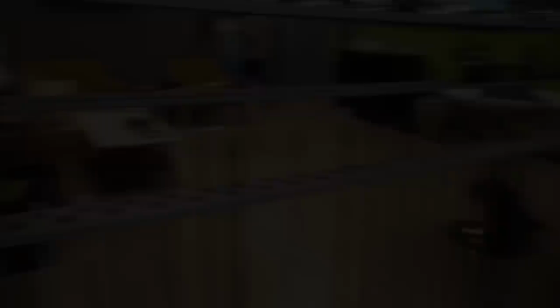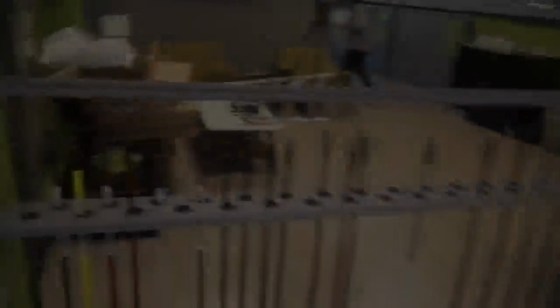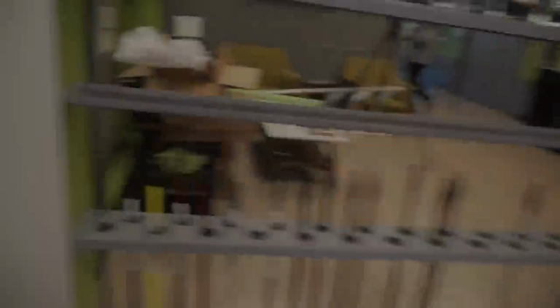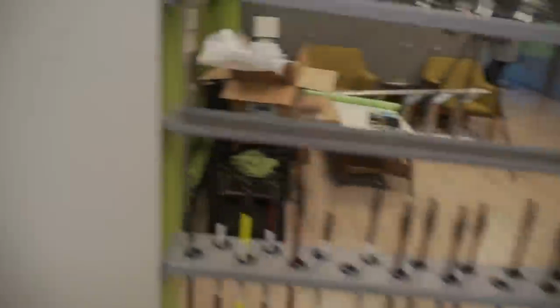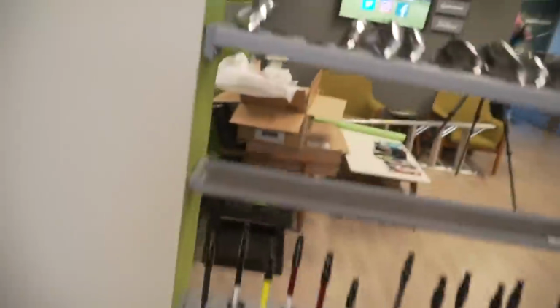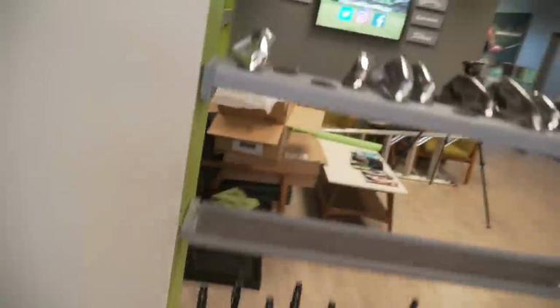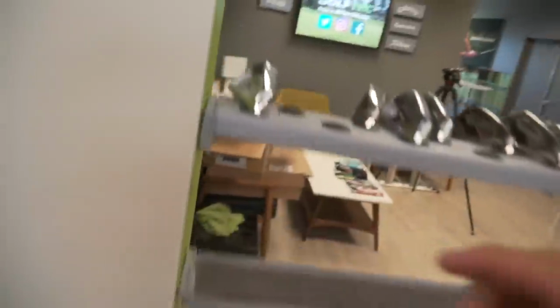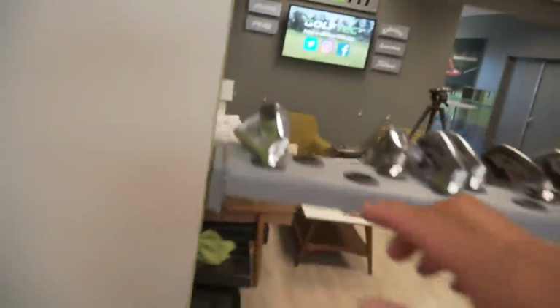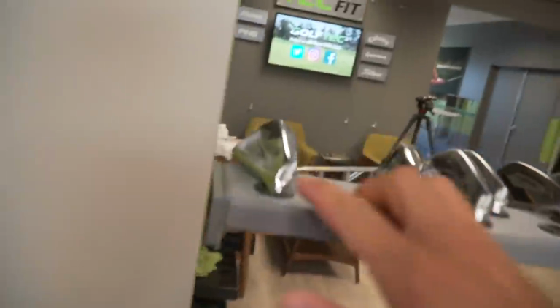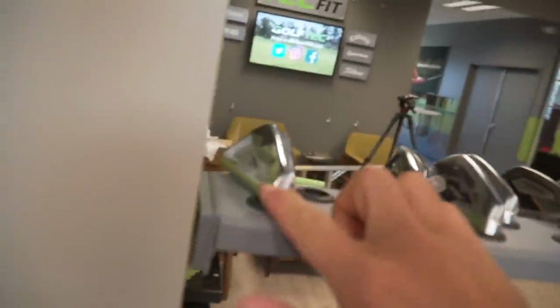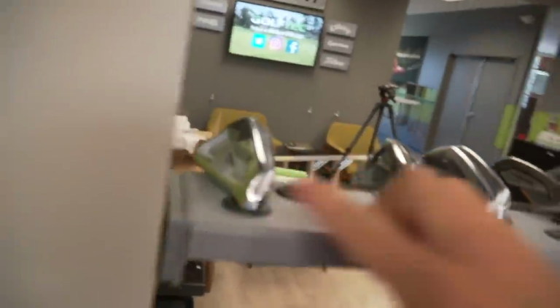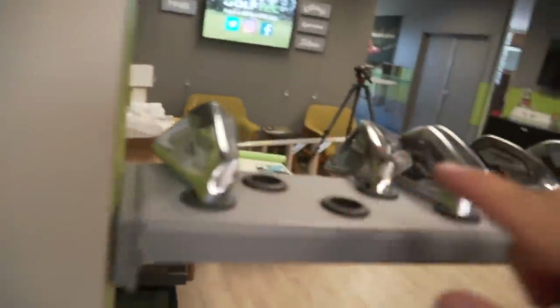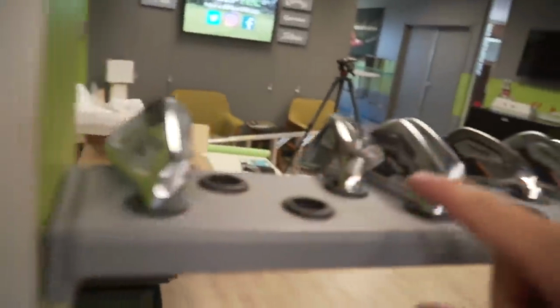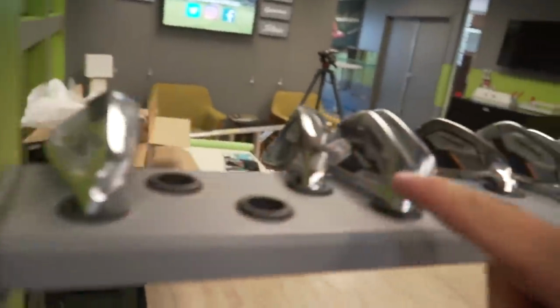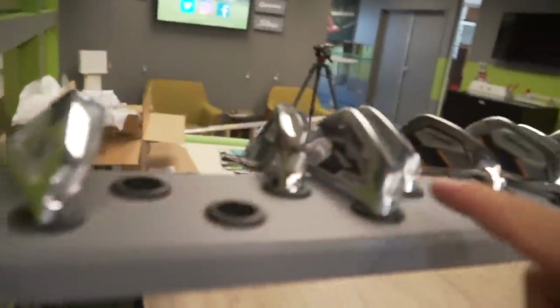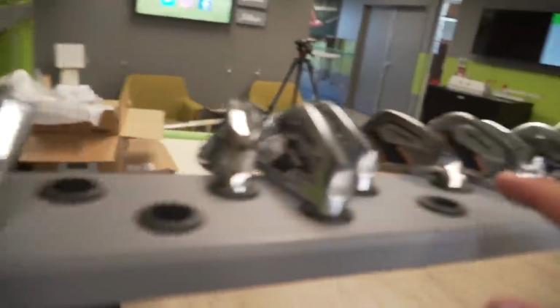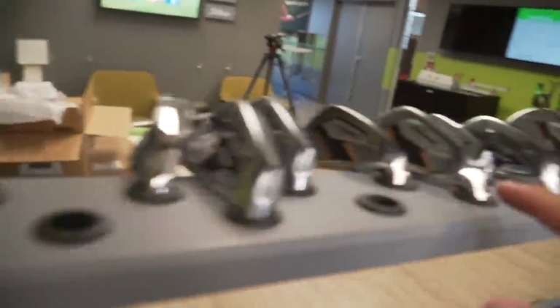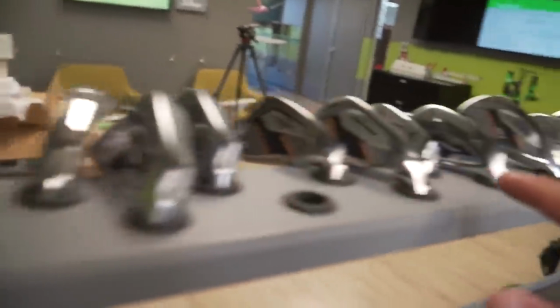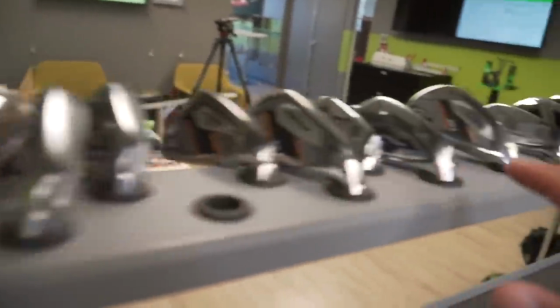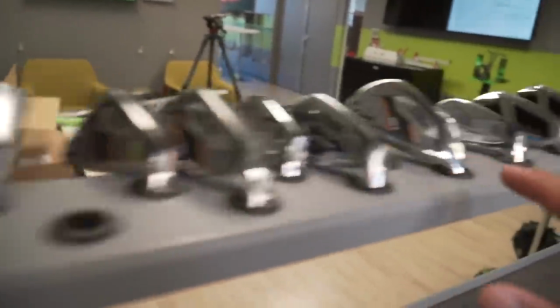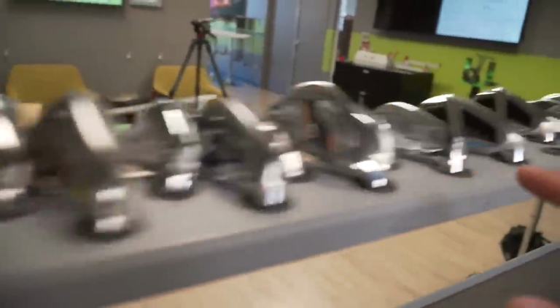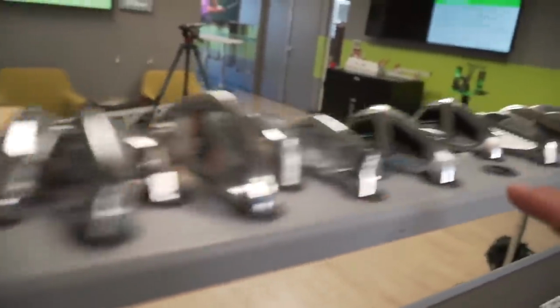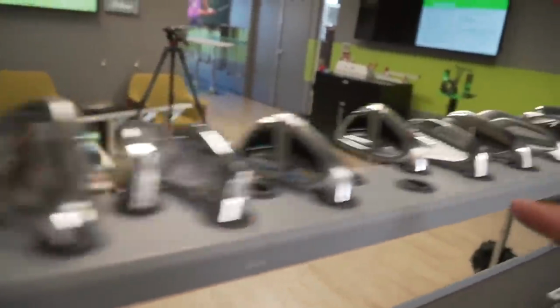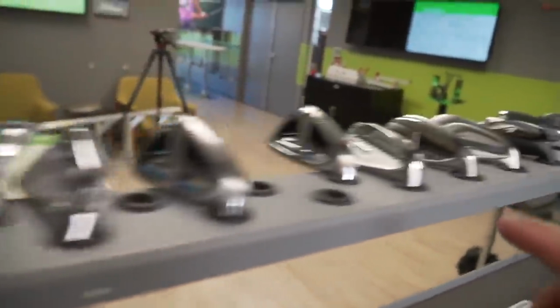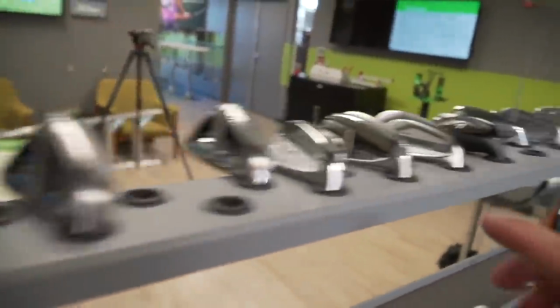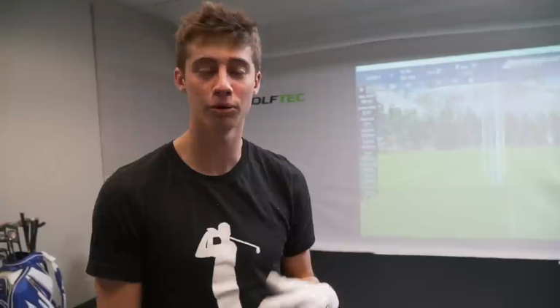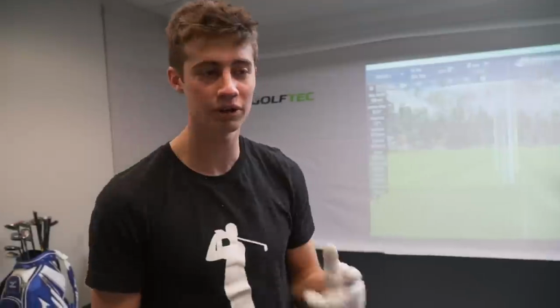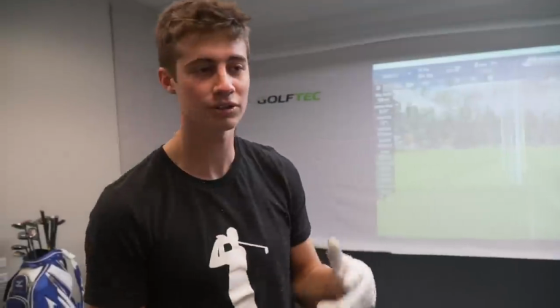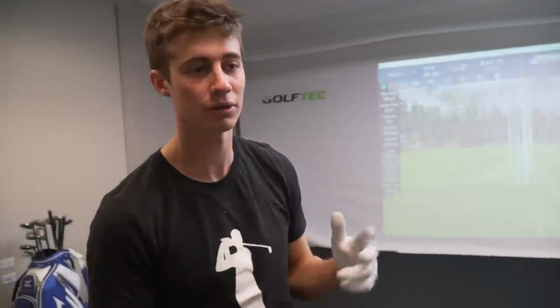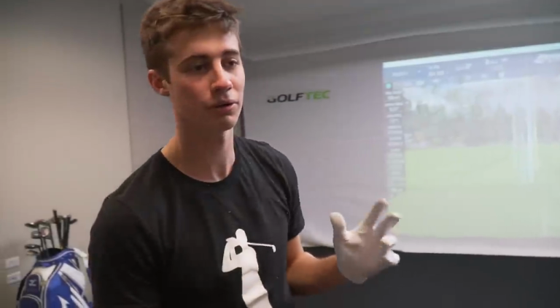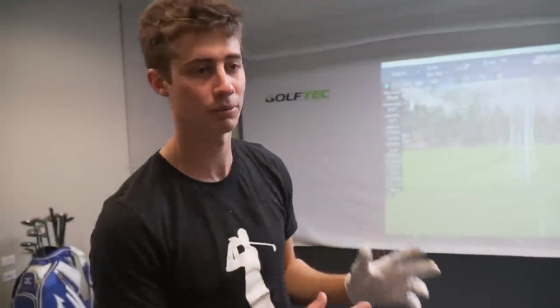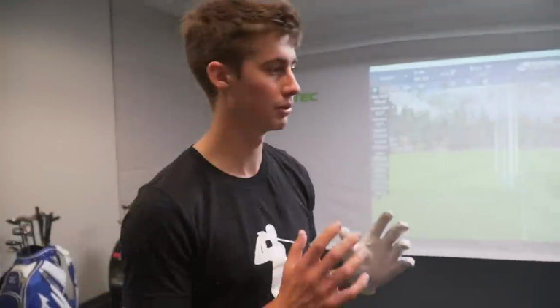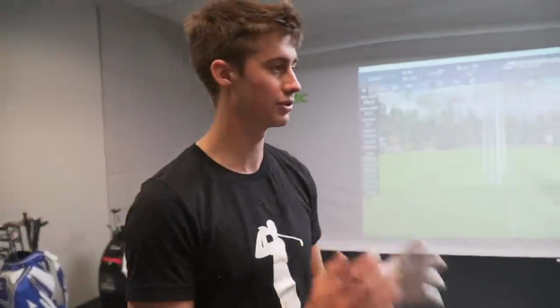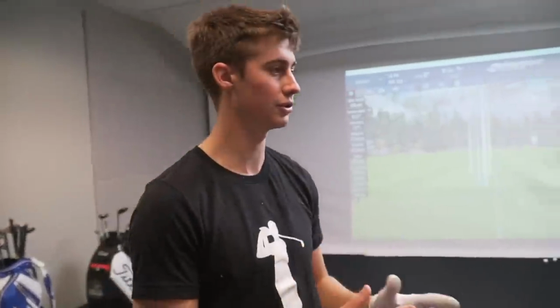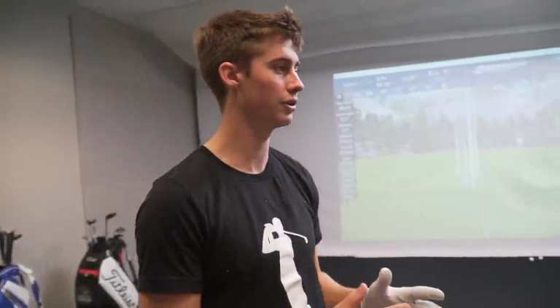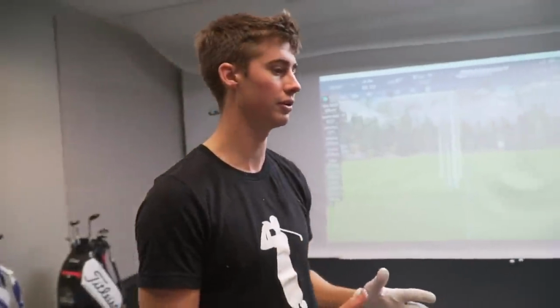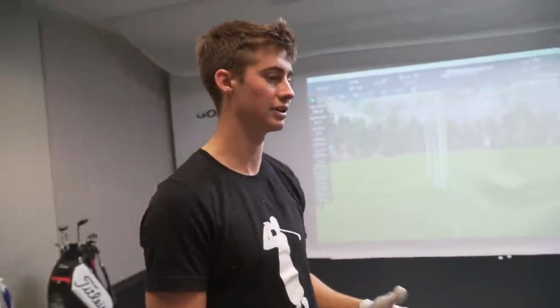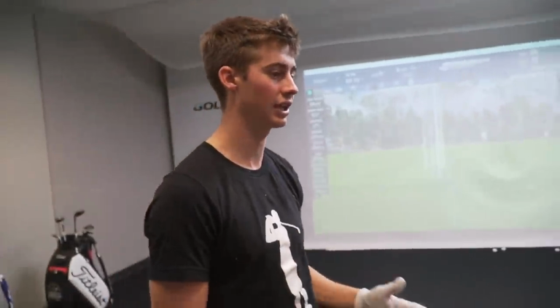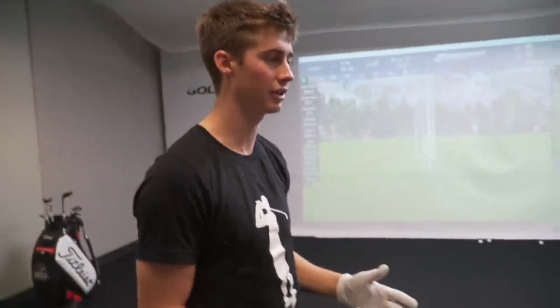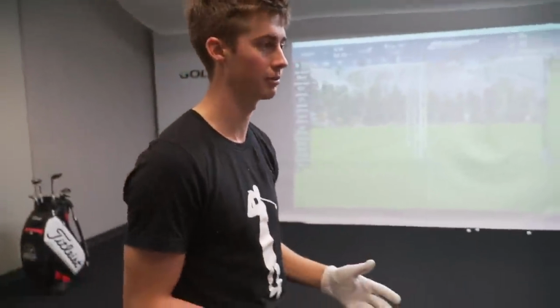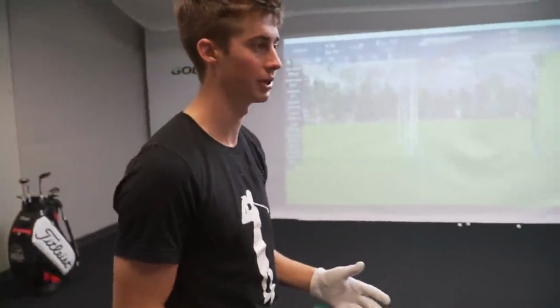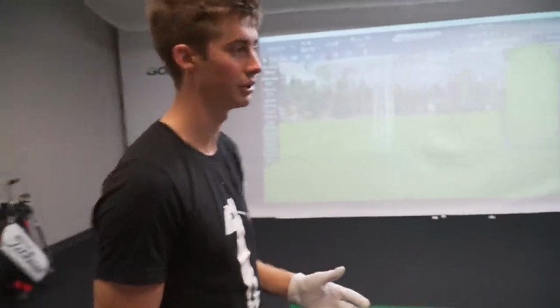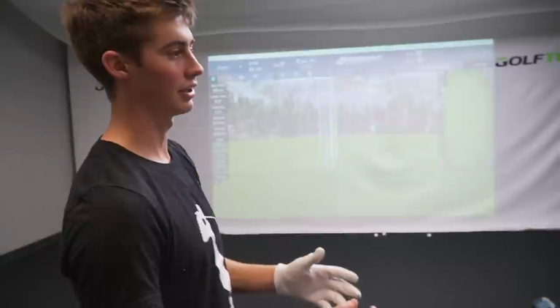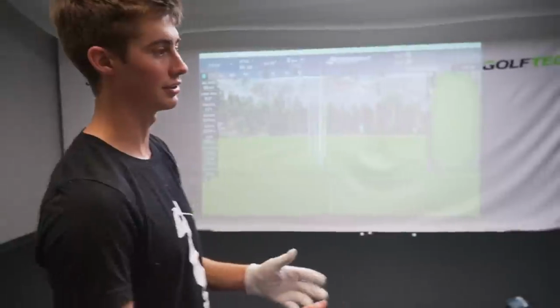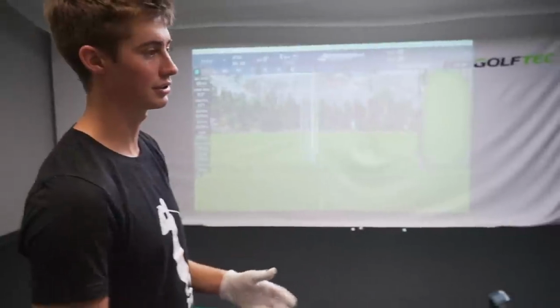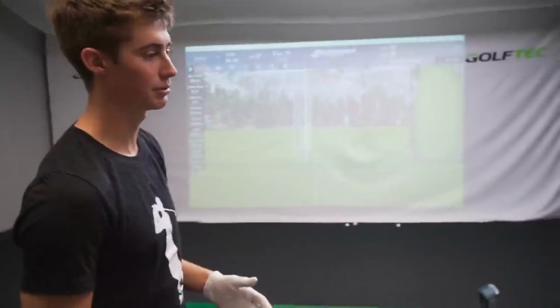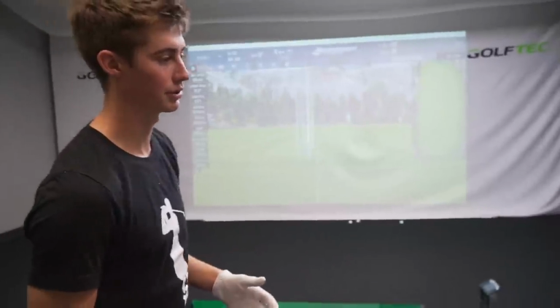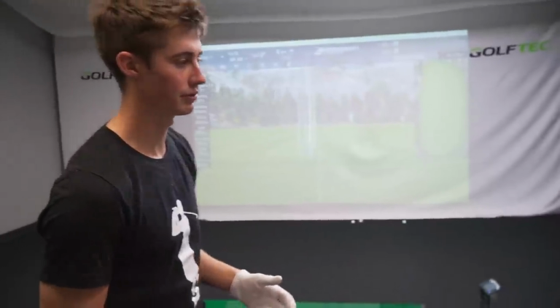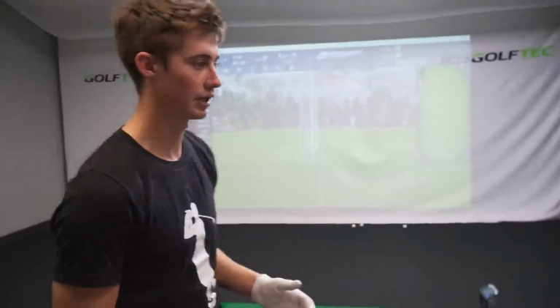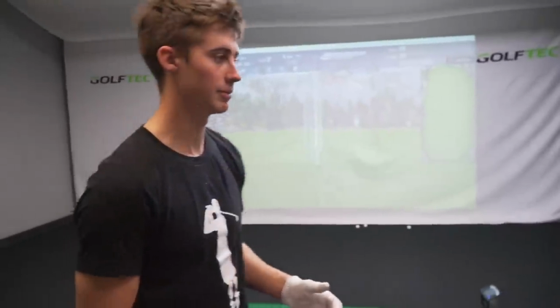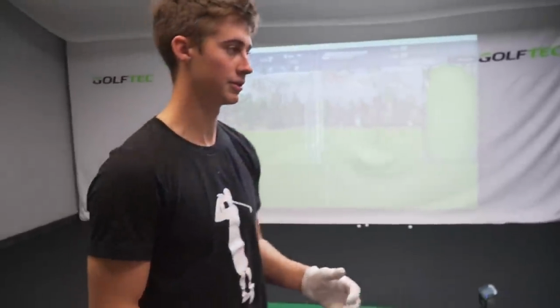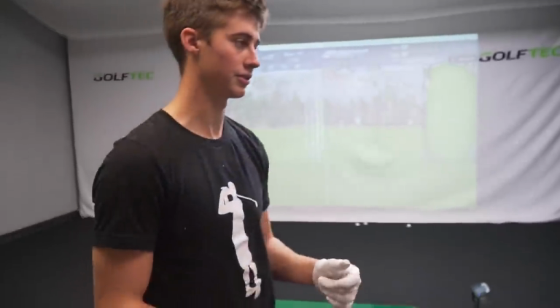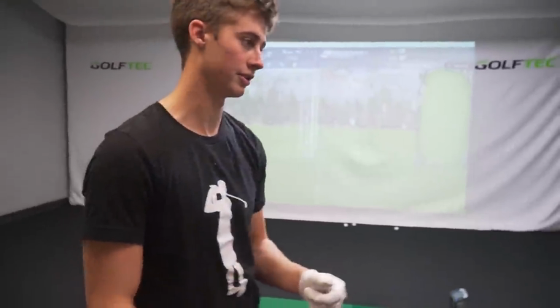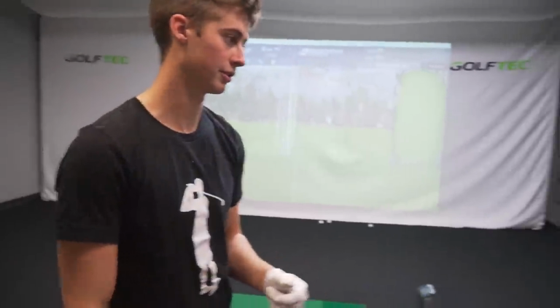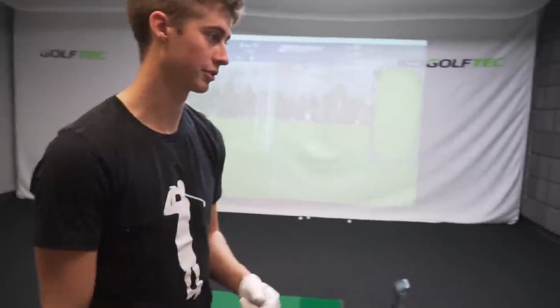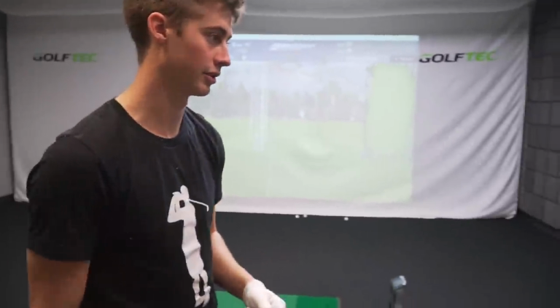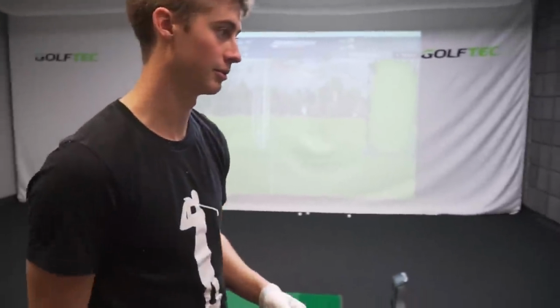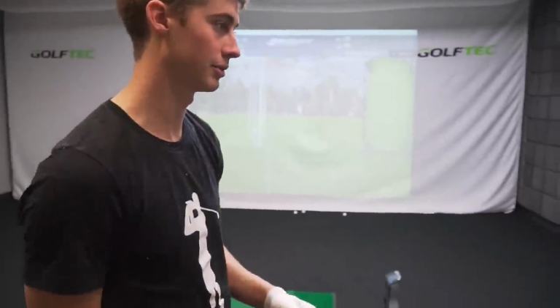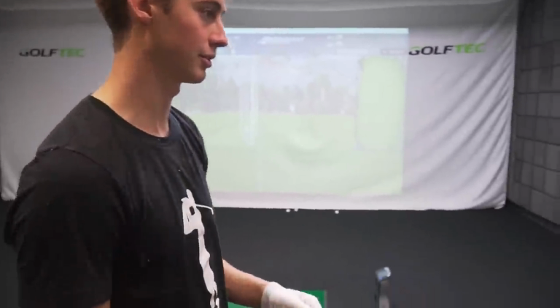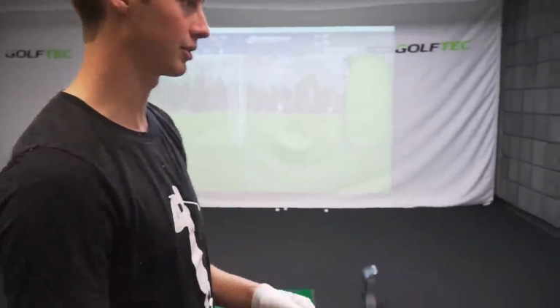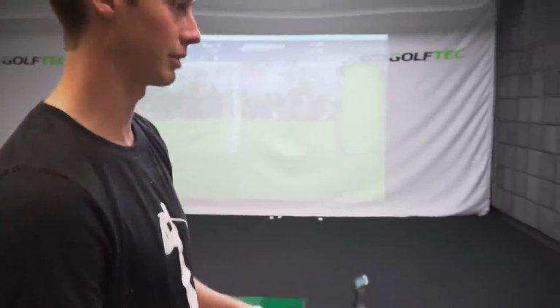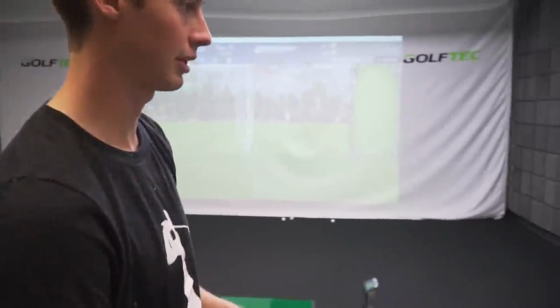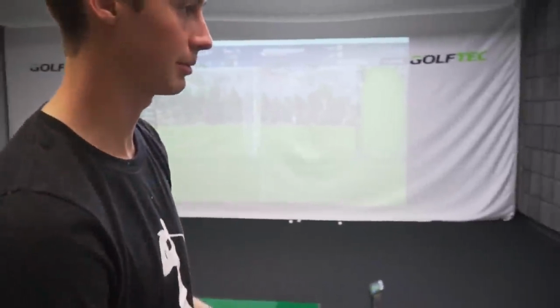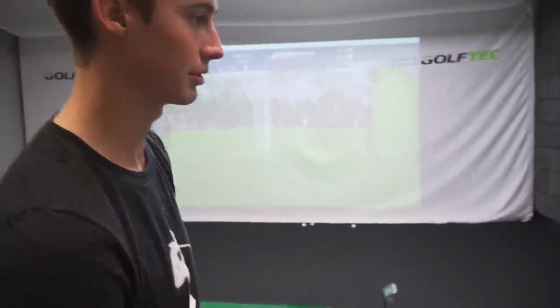Look at this. They have every single club, every brand of club you can imagine. We're going to start with Mizuno and TaylorMade and see what the vibe is on those clubs and just see what happens.